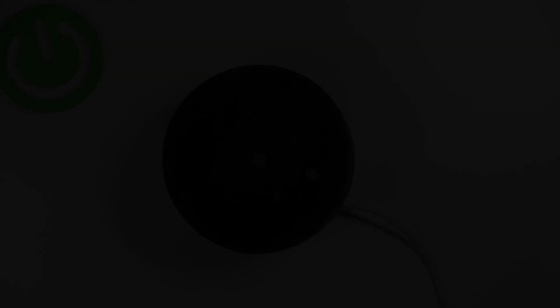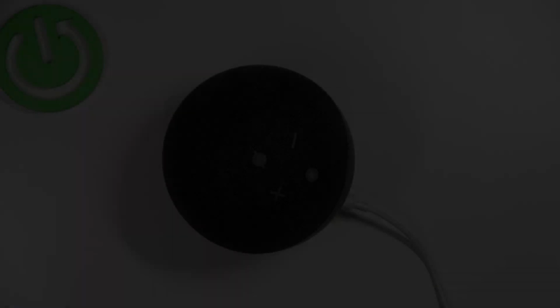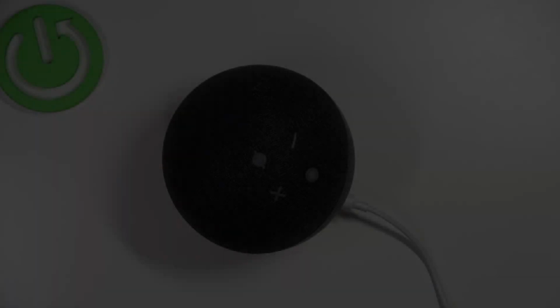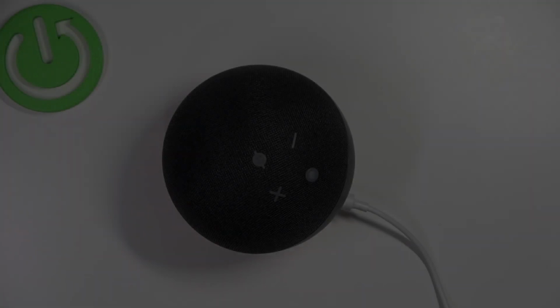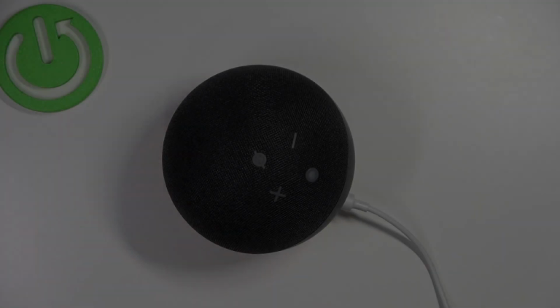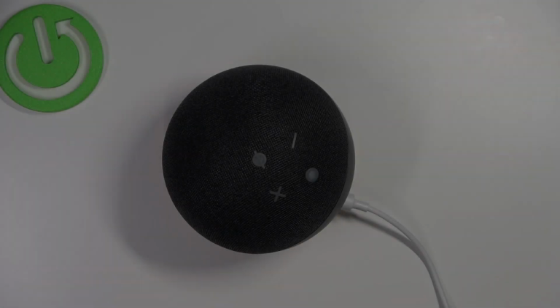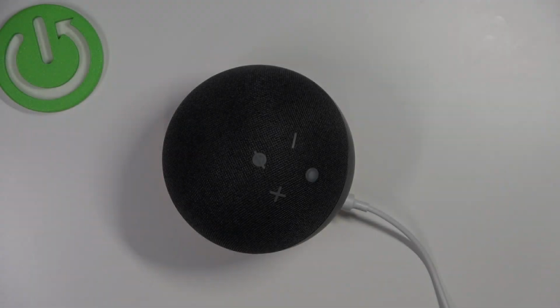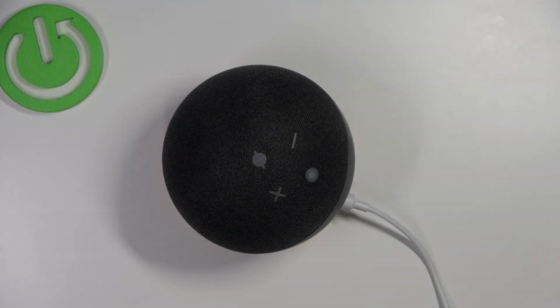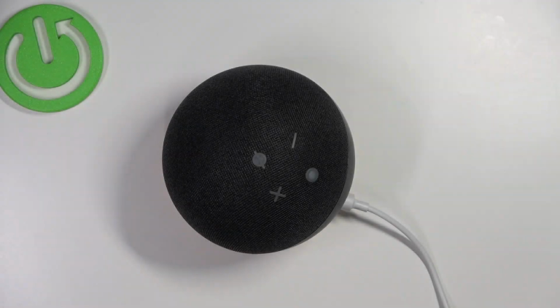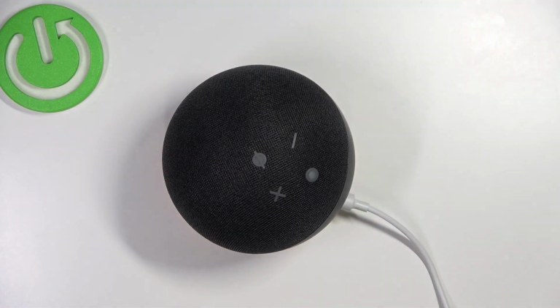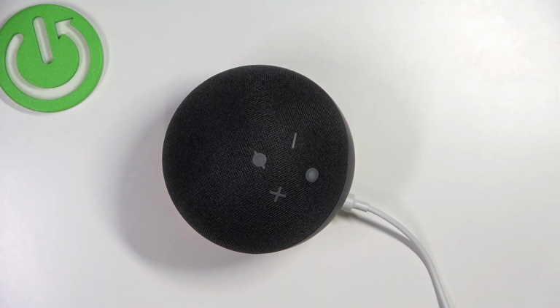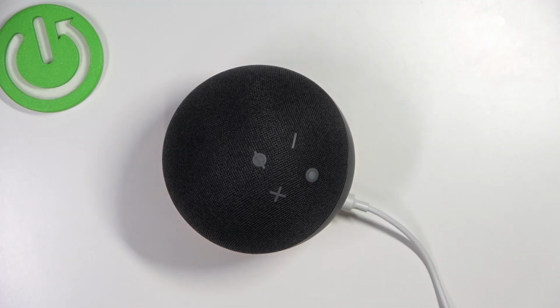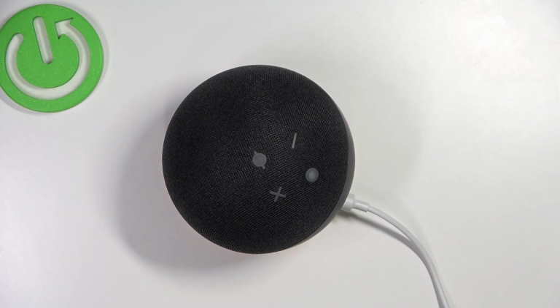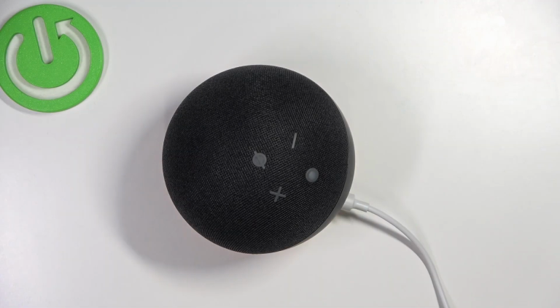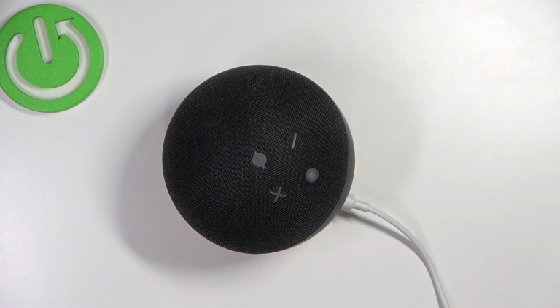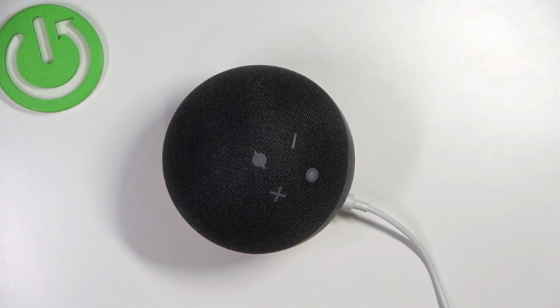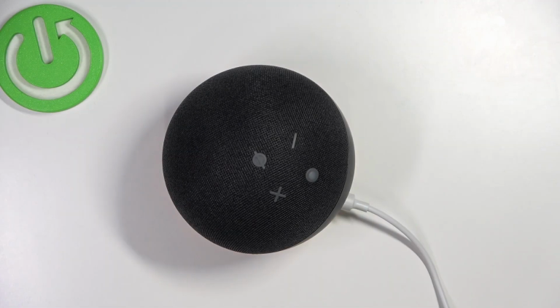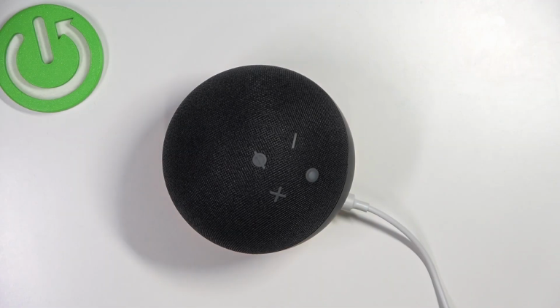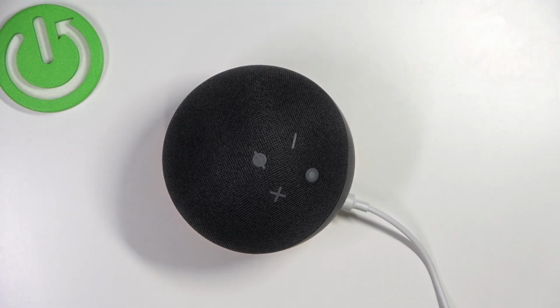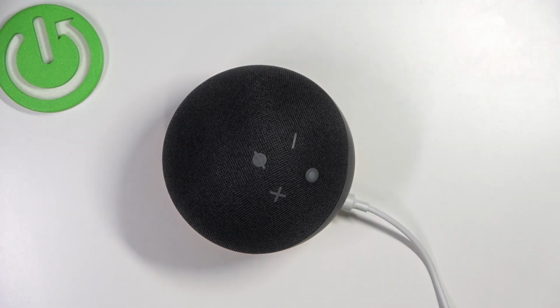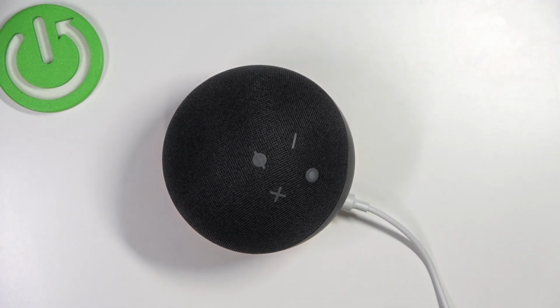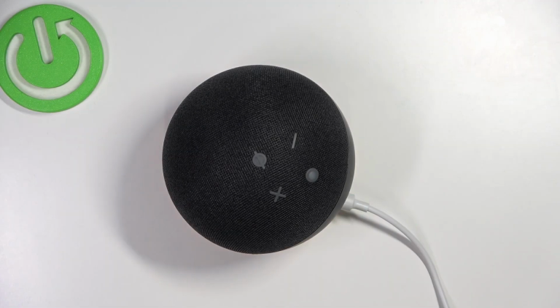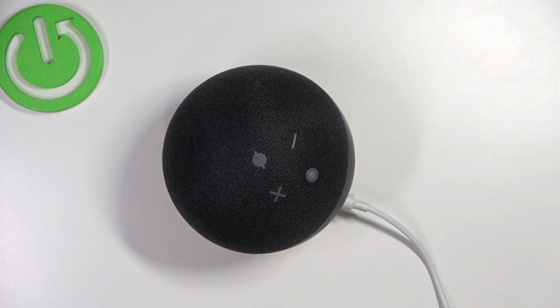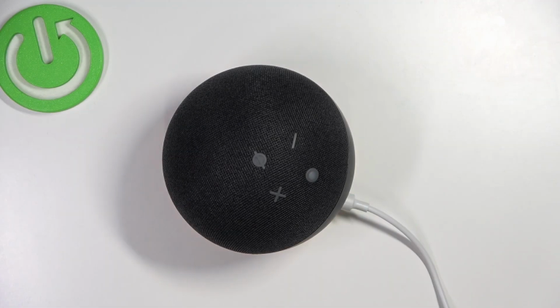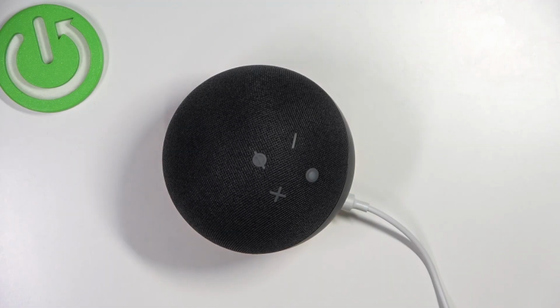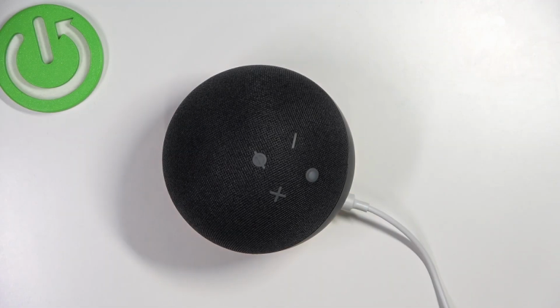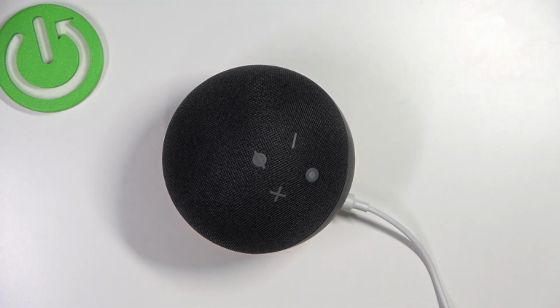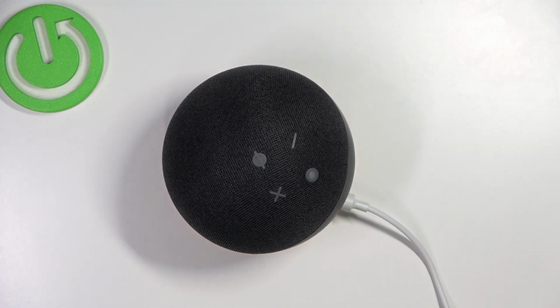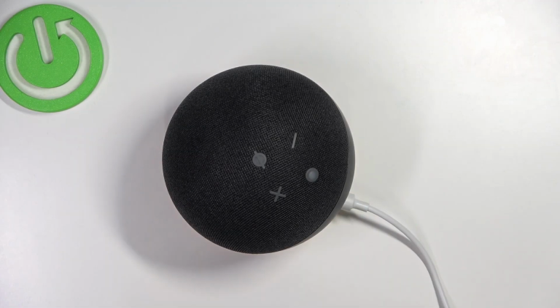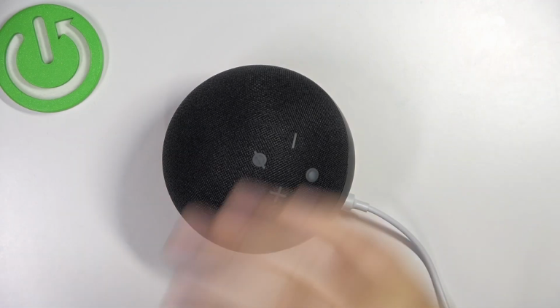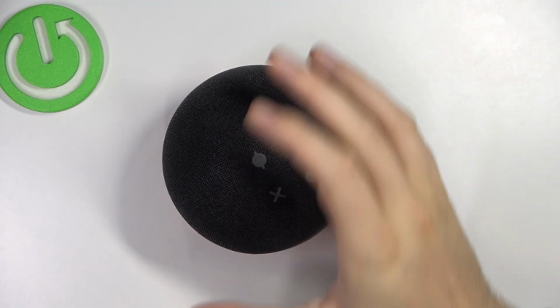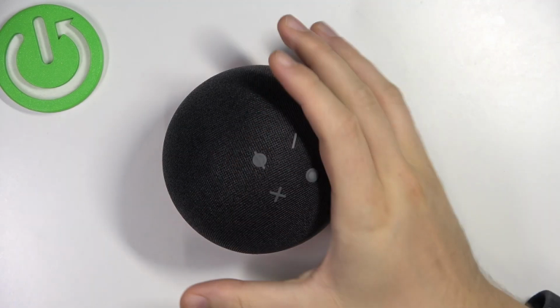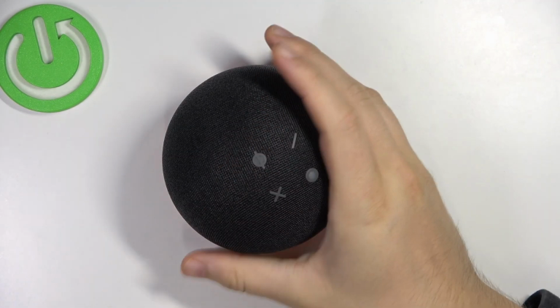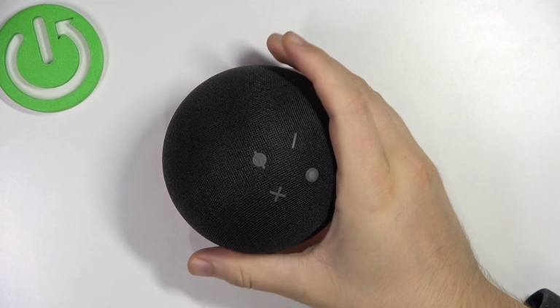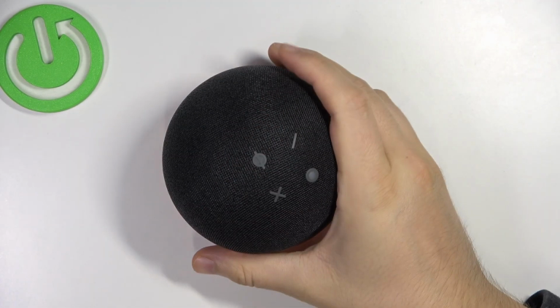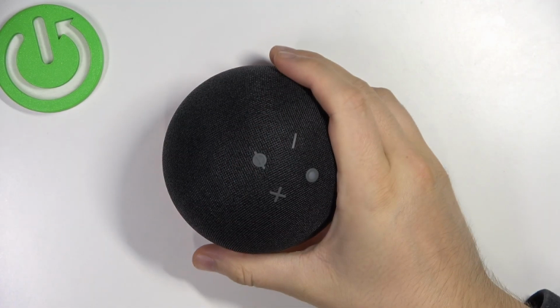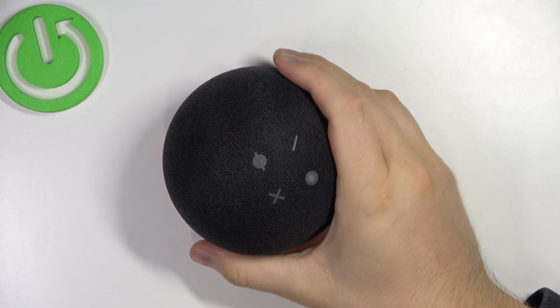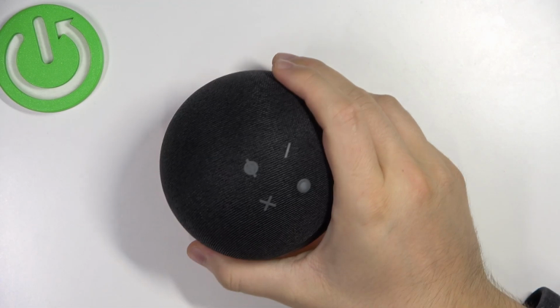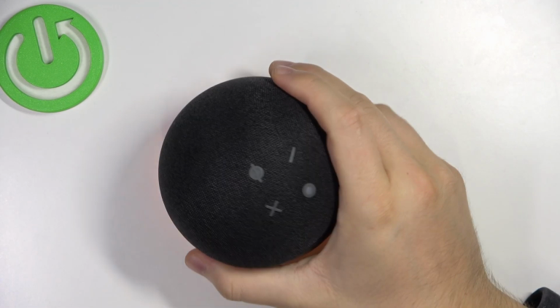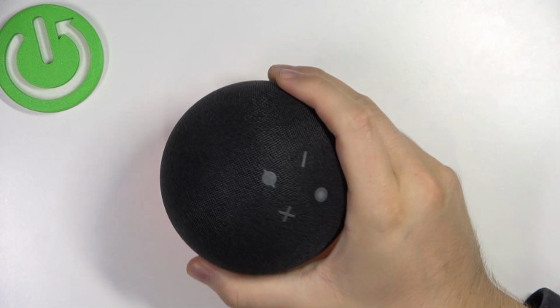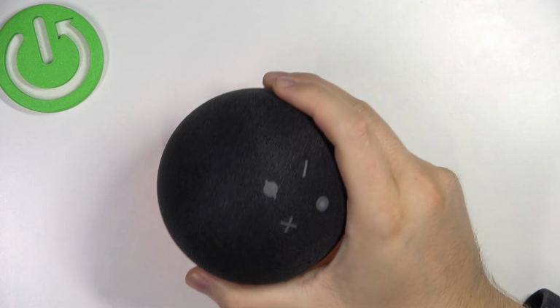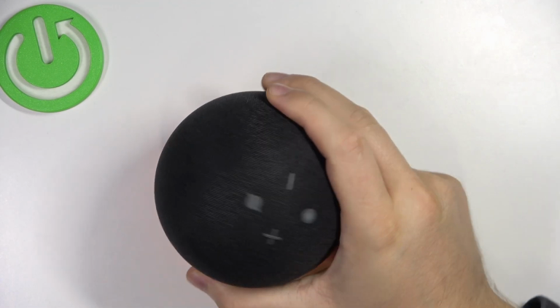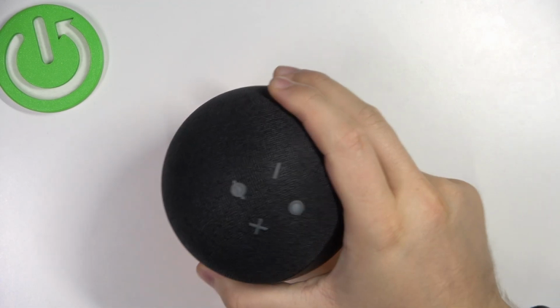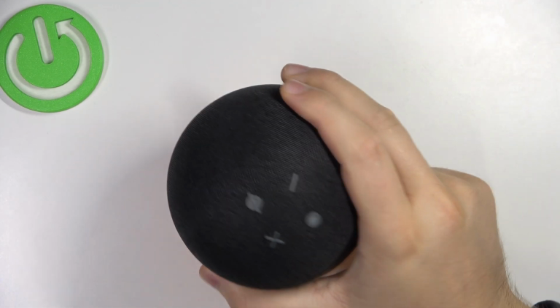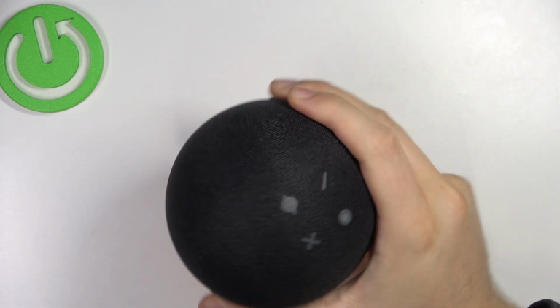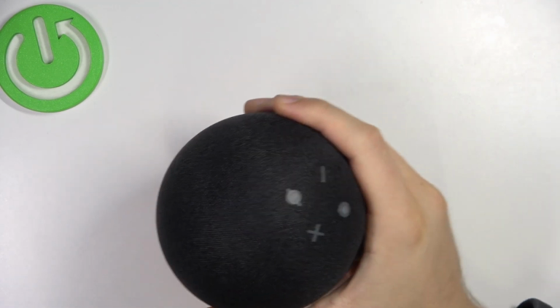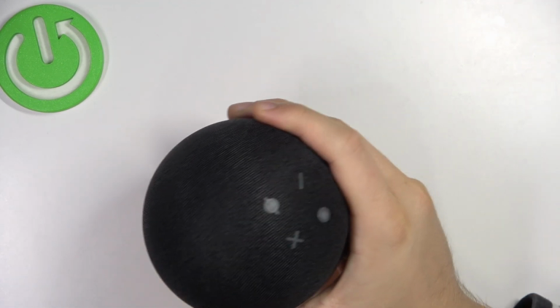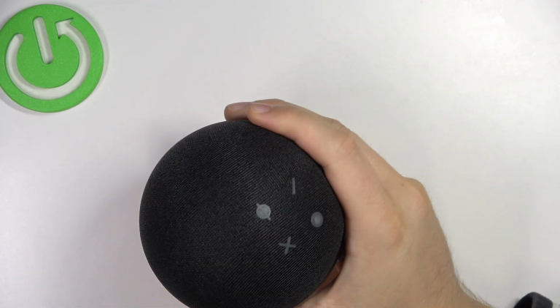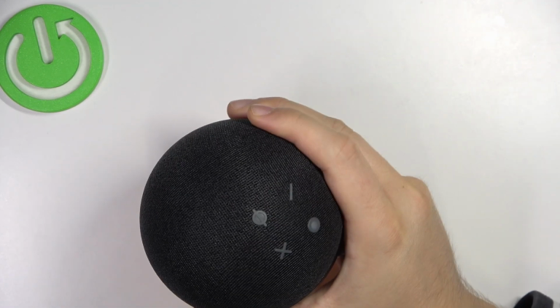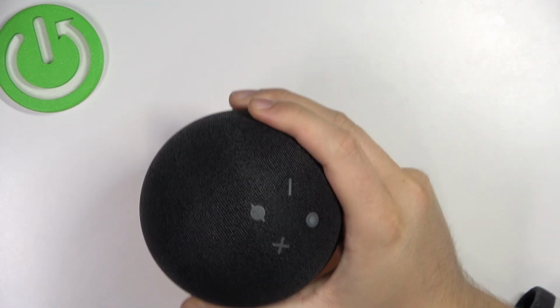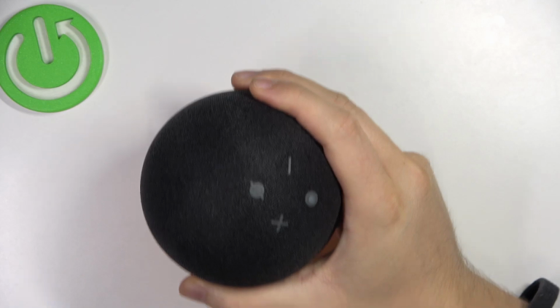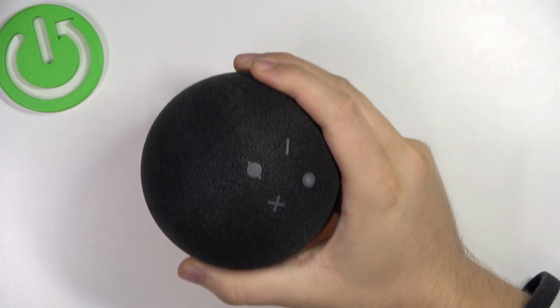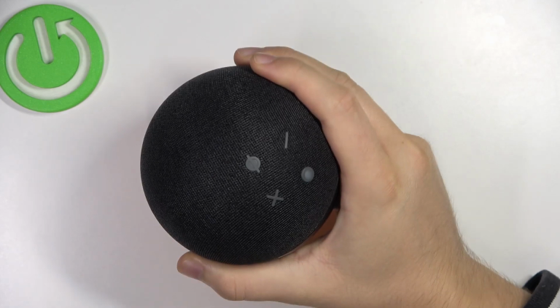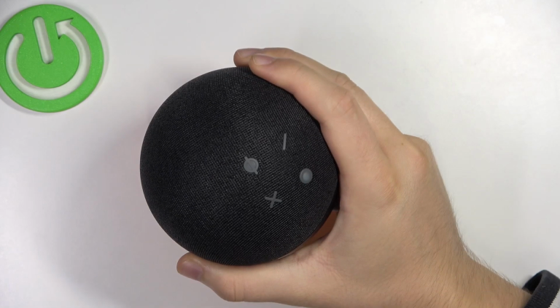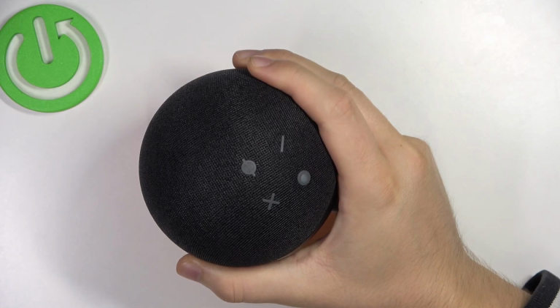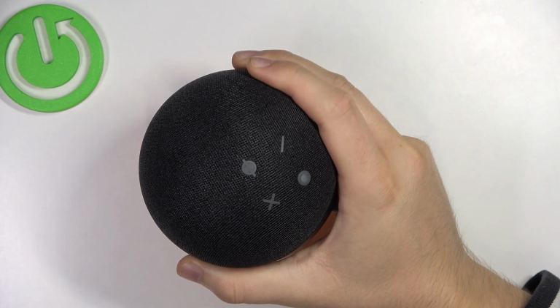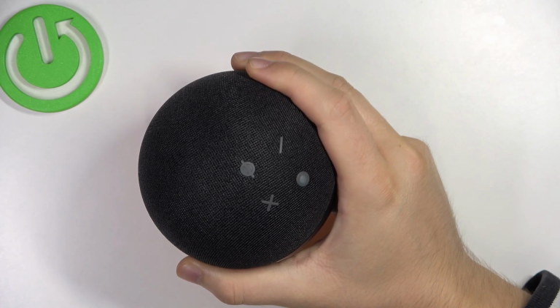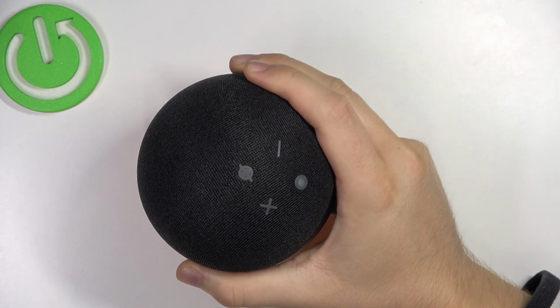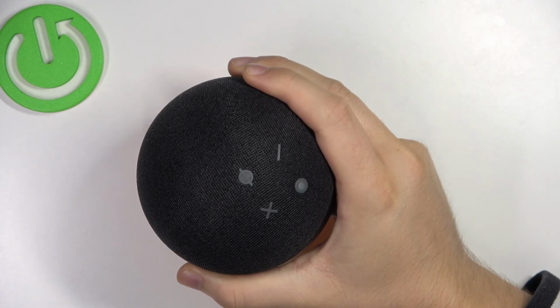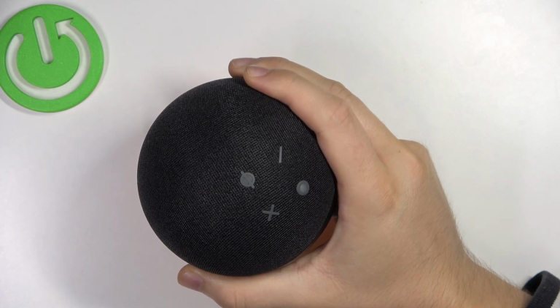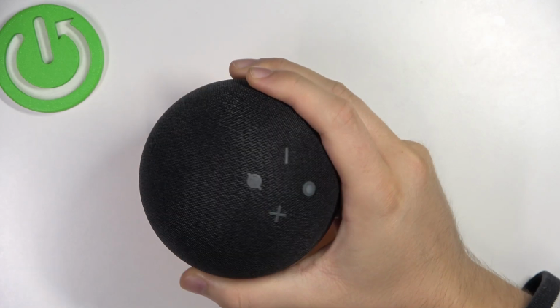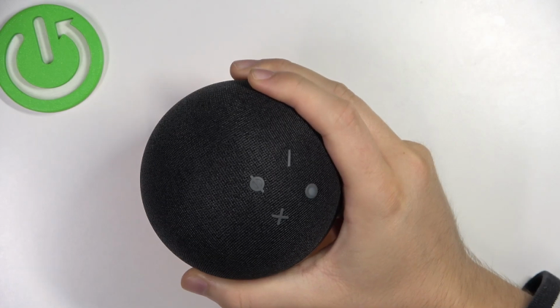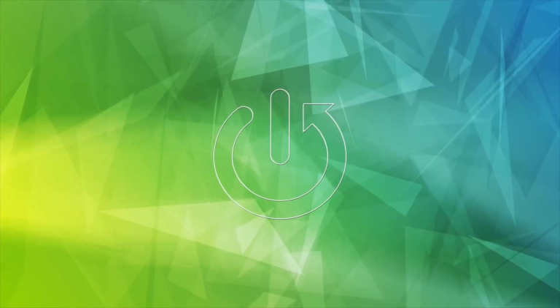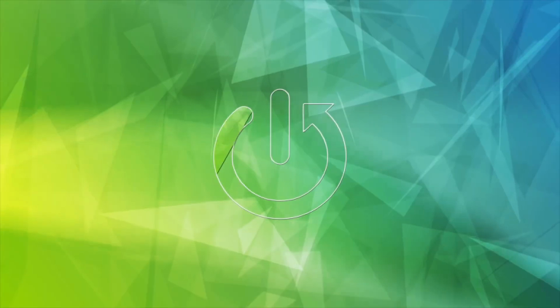Welcome, guys. In this video, I'm going to show you how you can perform a reset of your Amazon Alexa speaker.